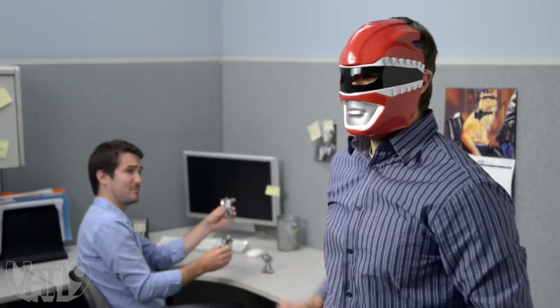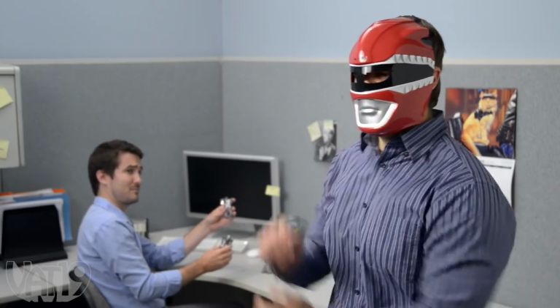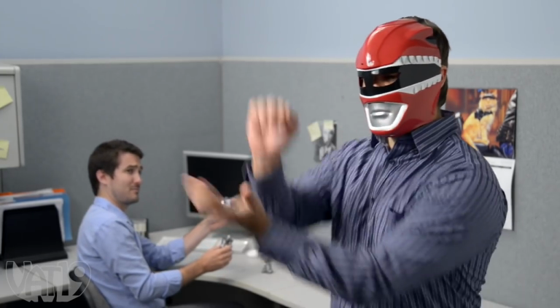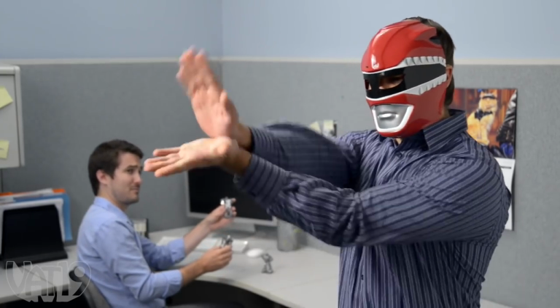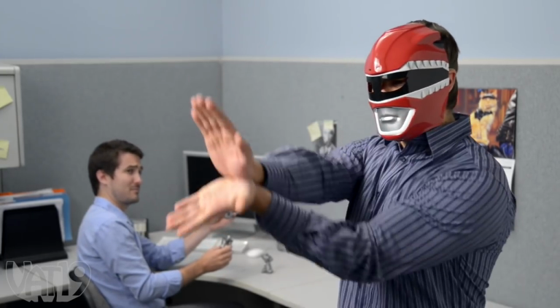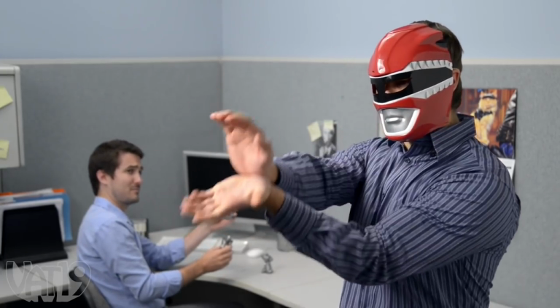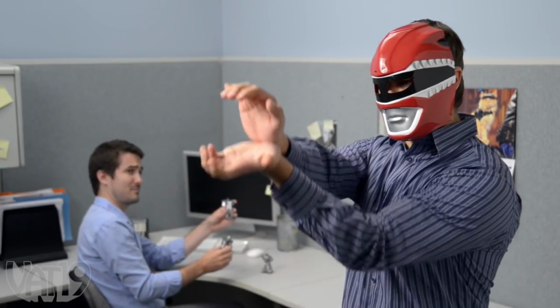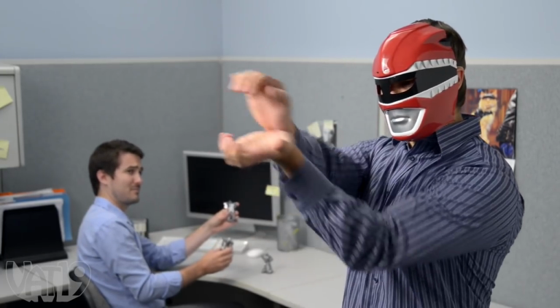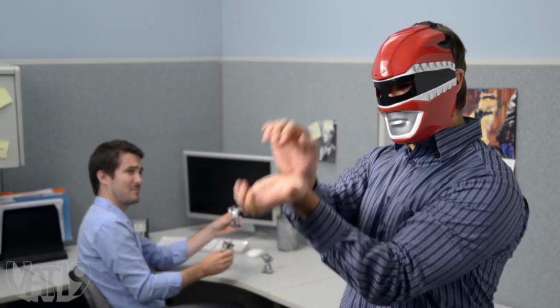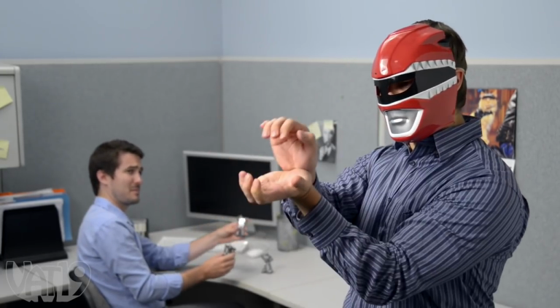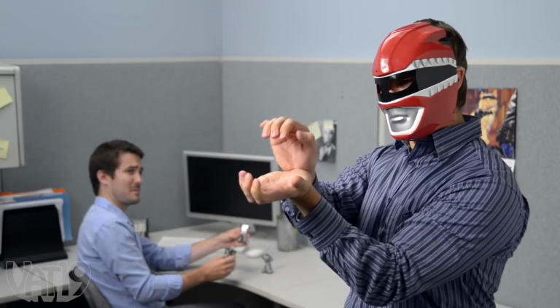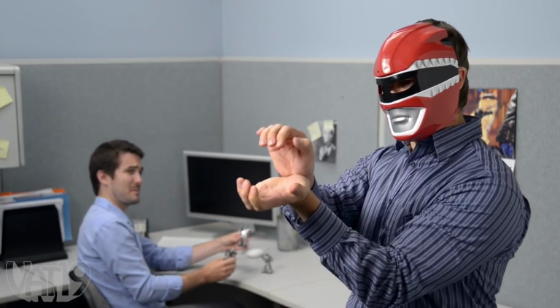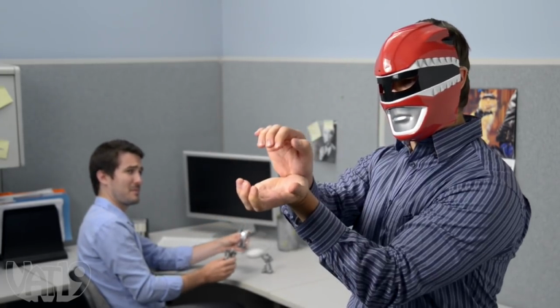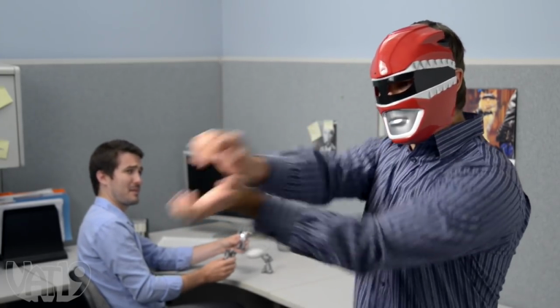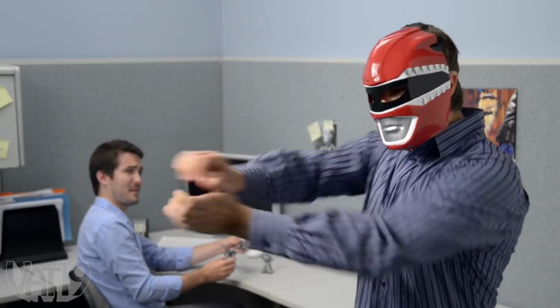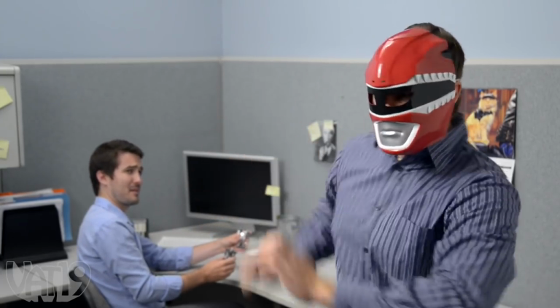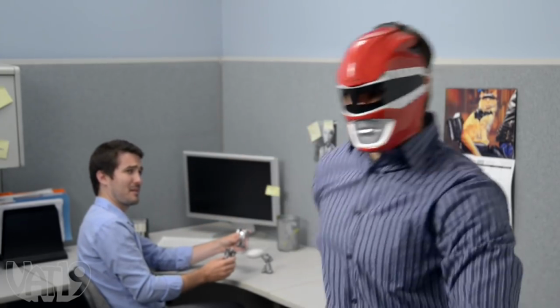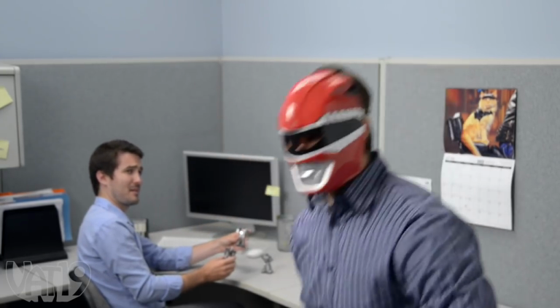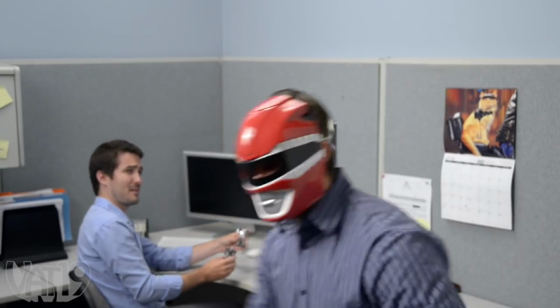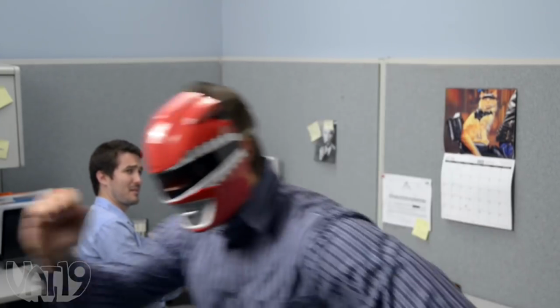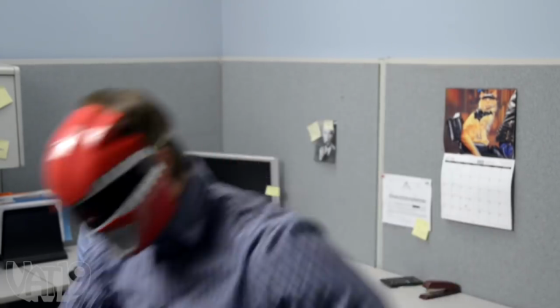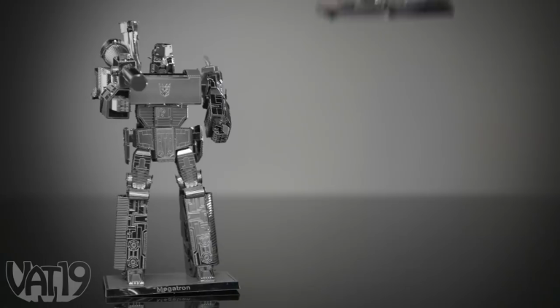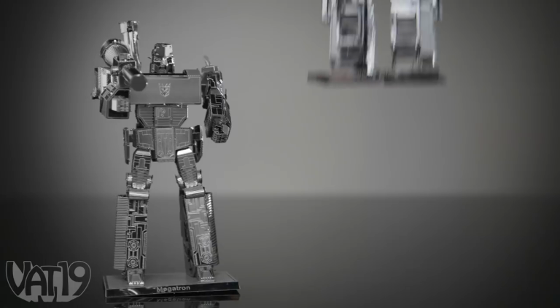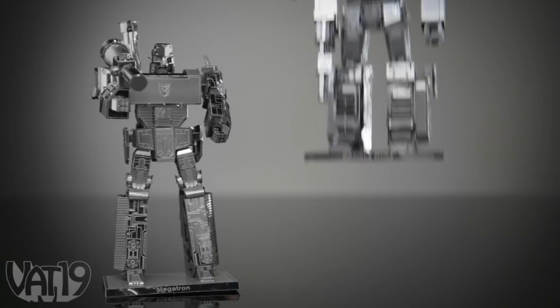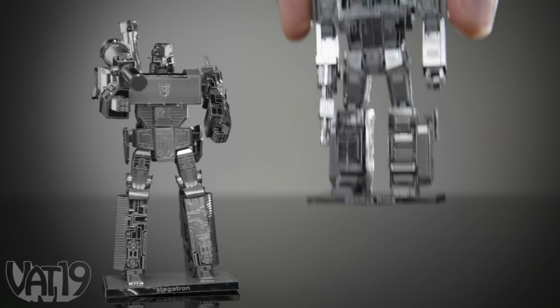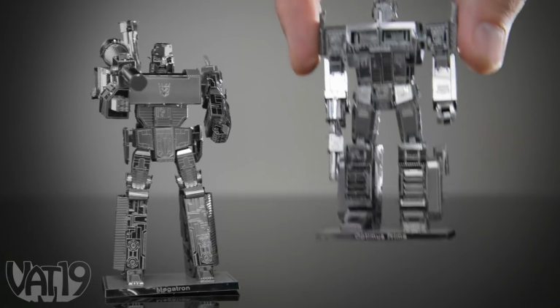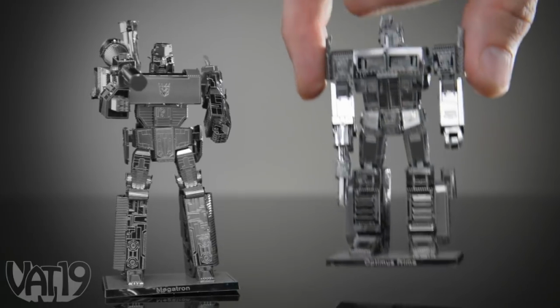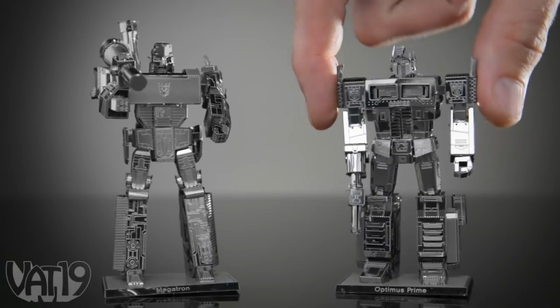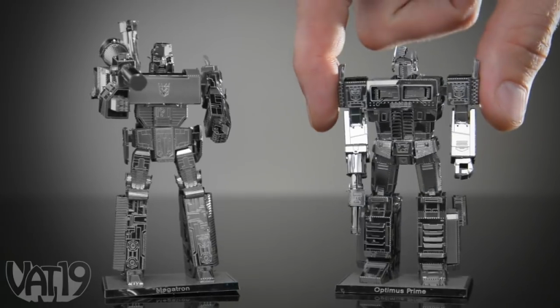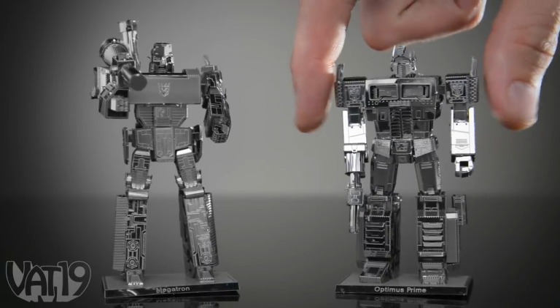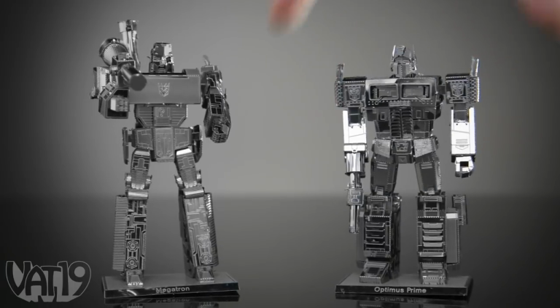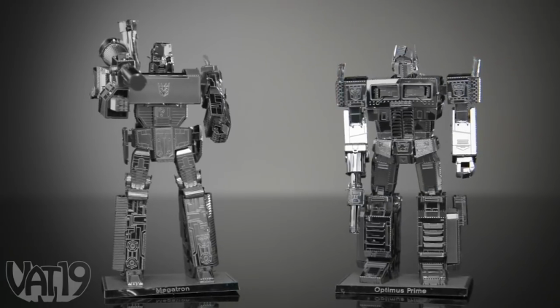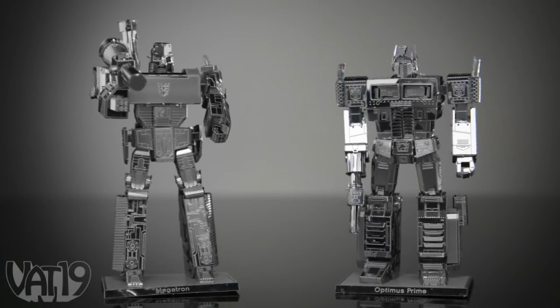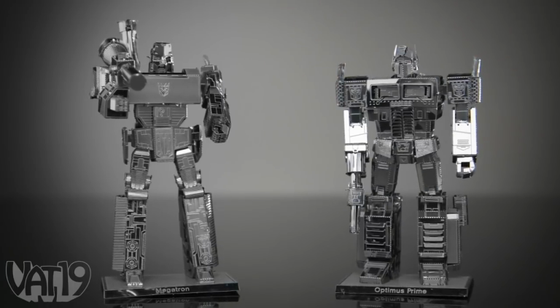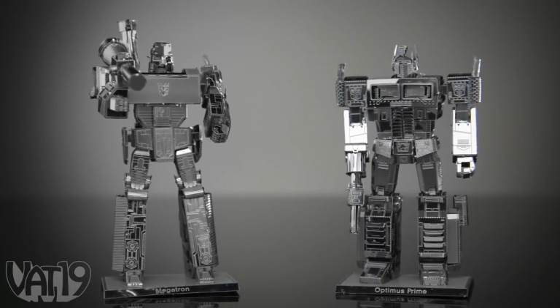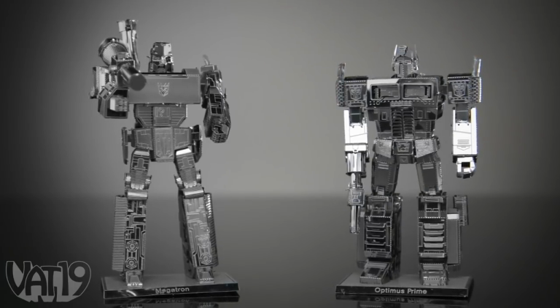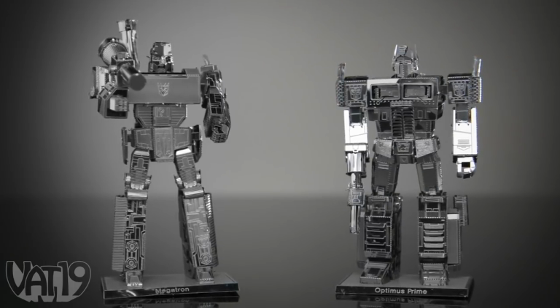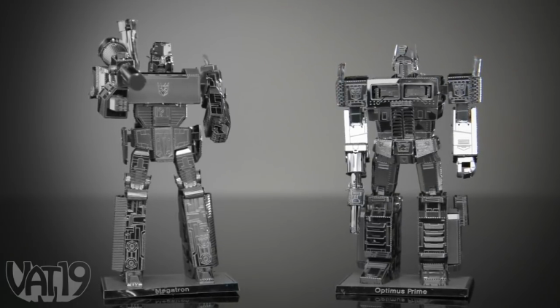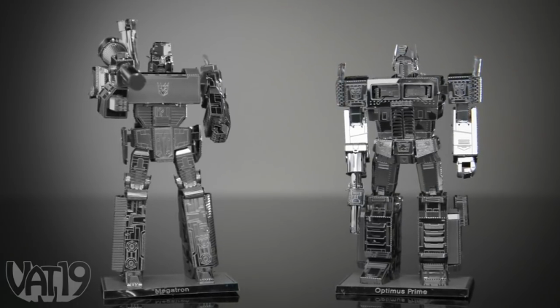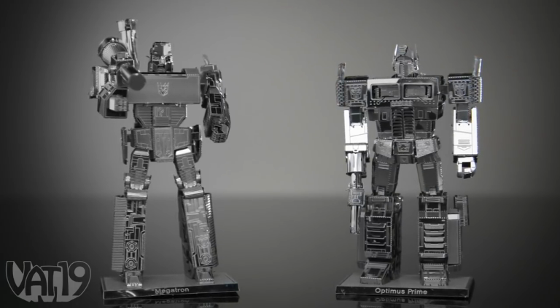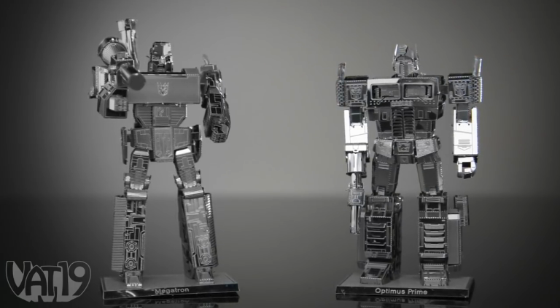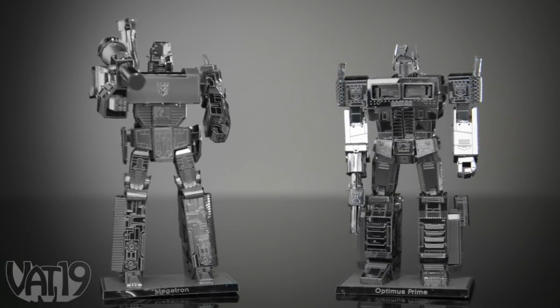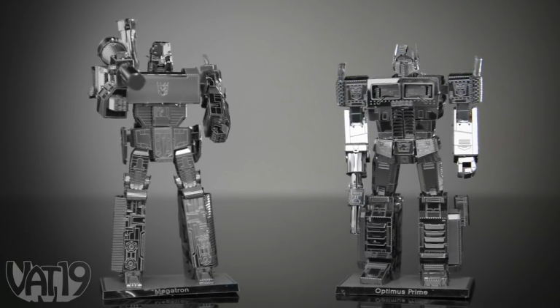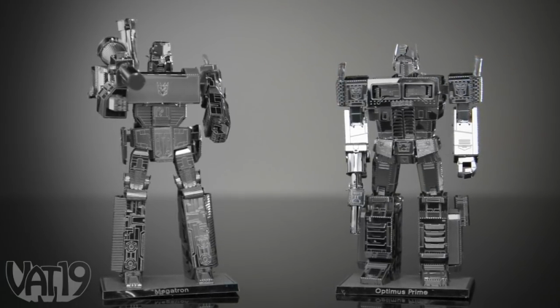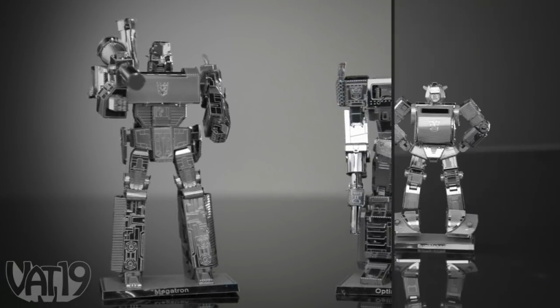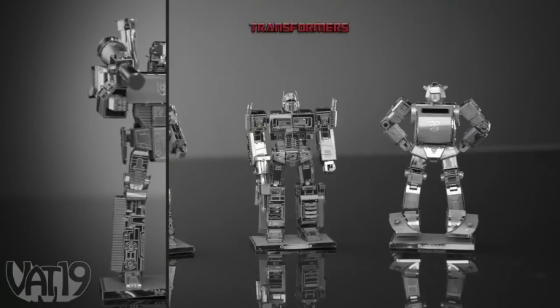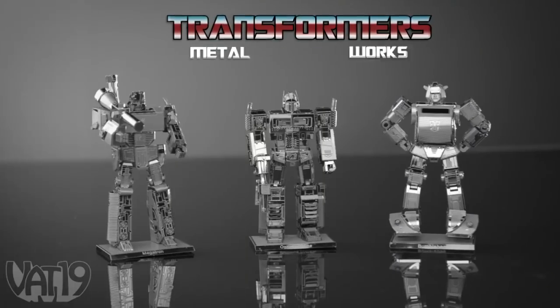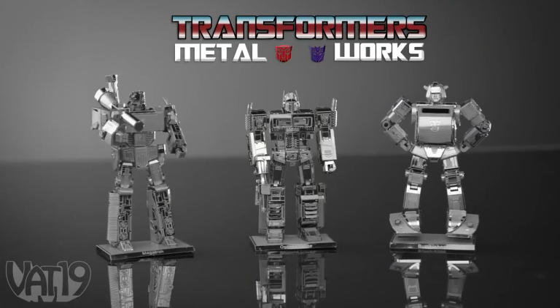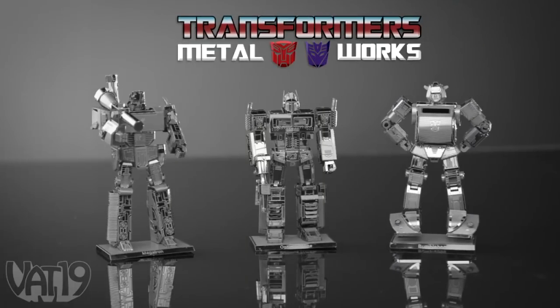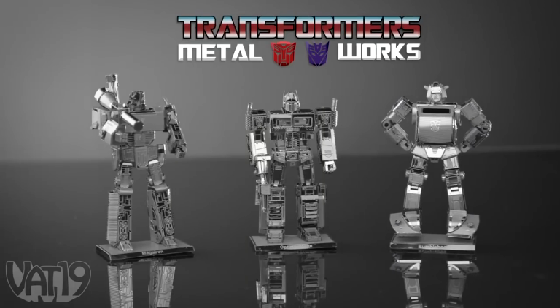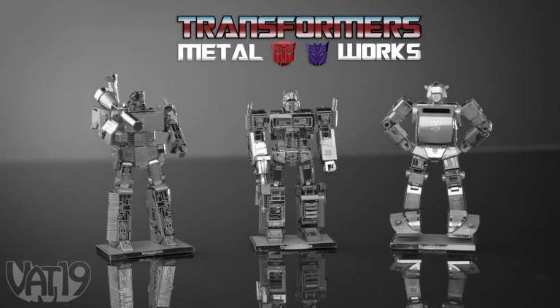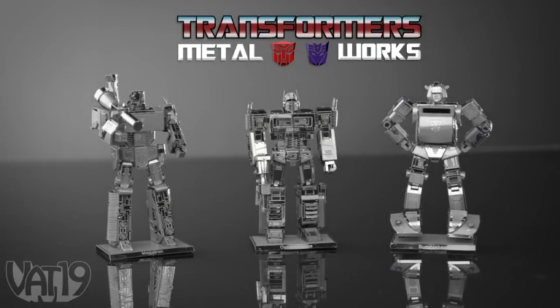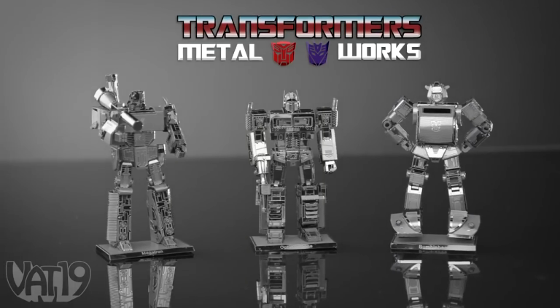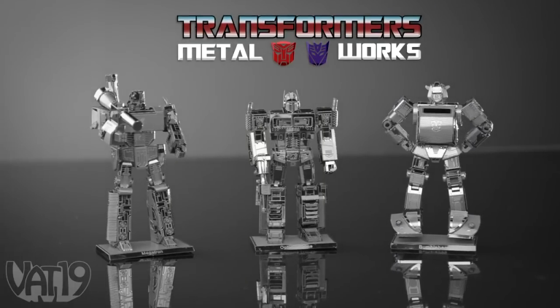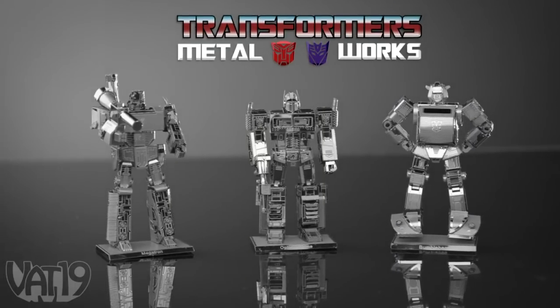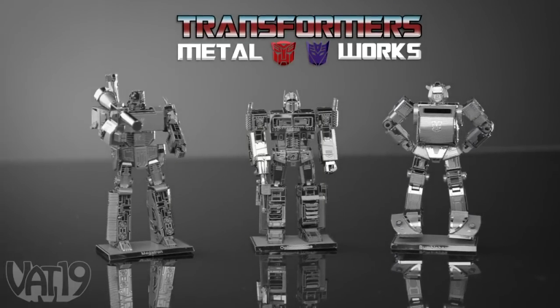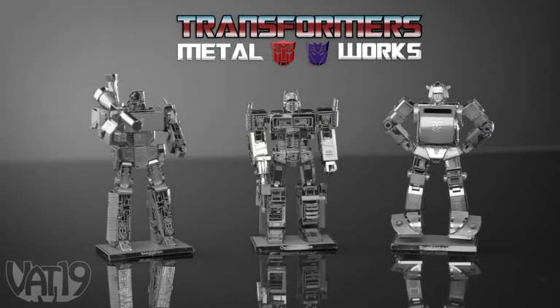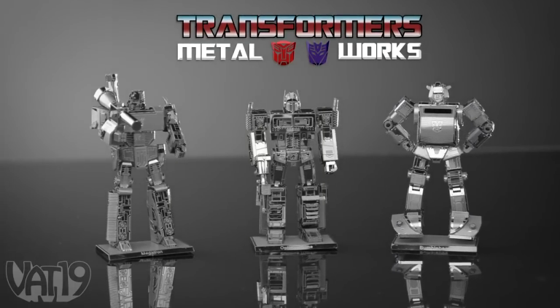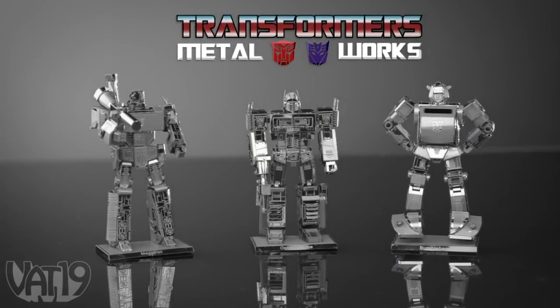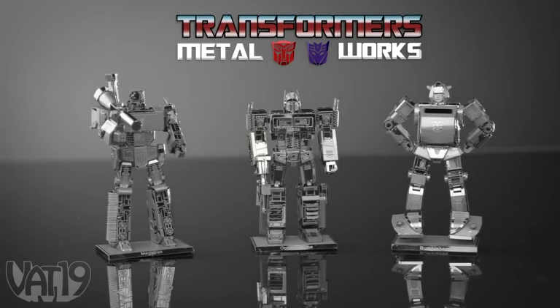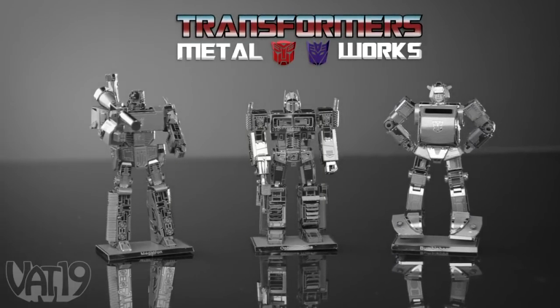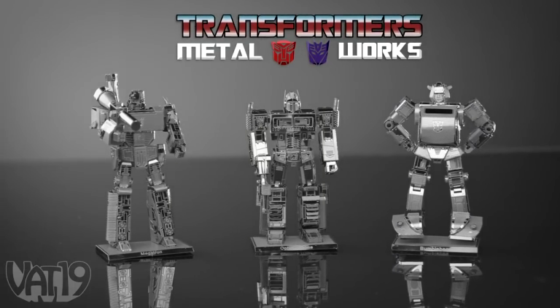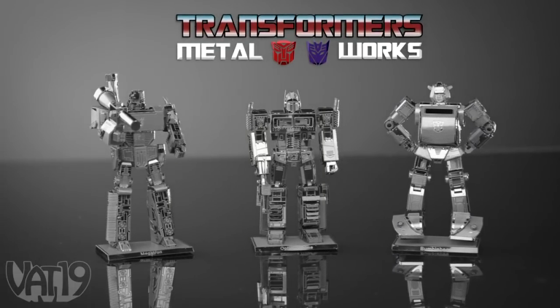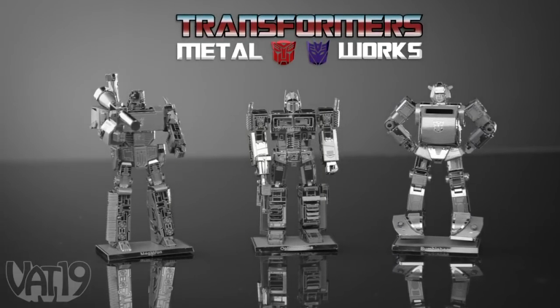It's morphin' time! Defend the galaxy, or lay siege to it, with Transformers Metalworks models.